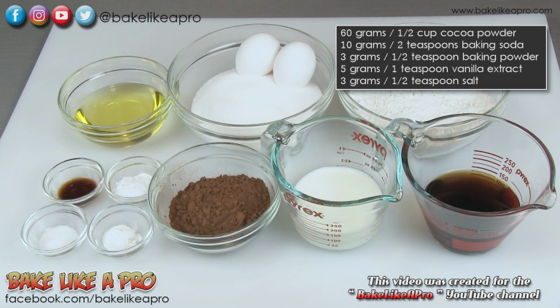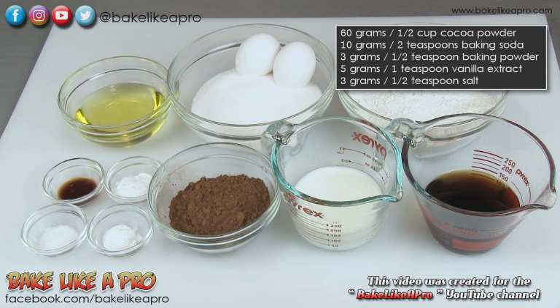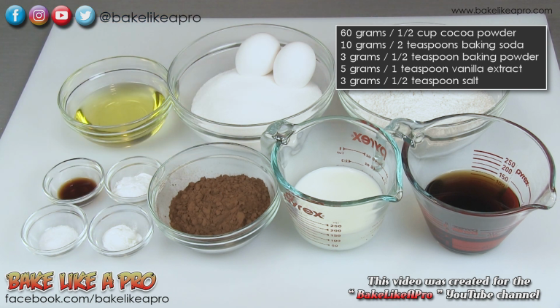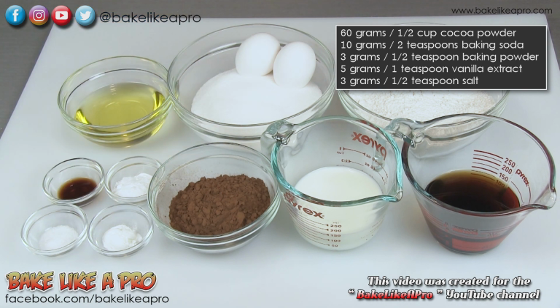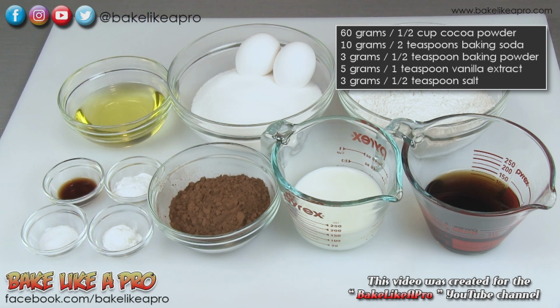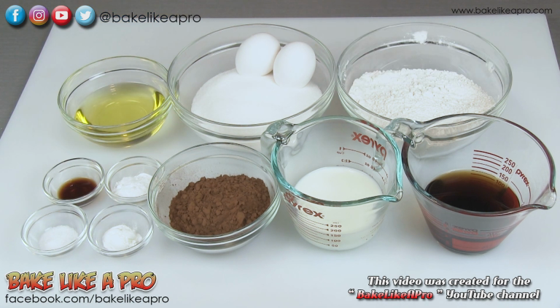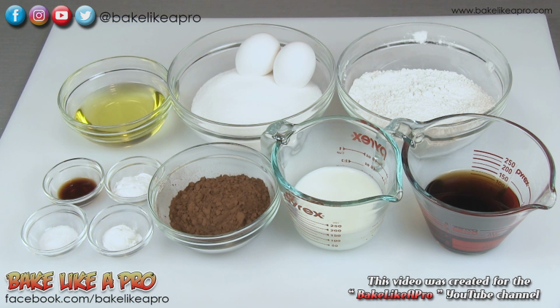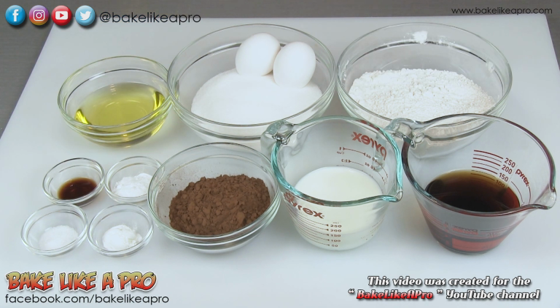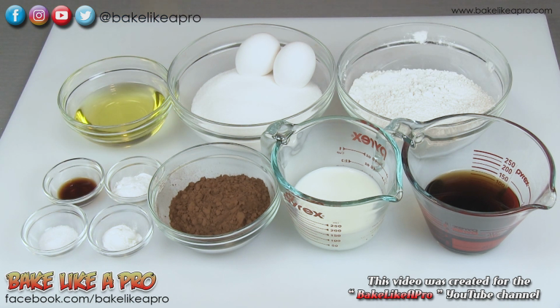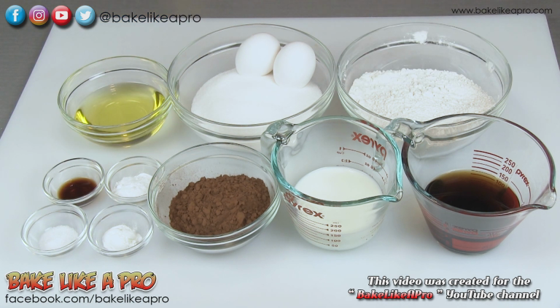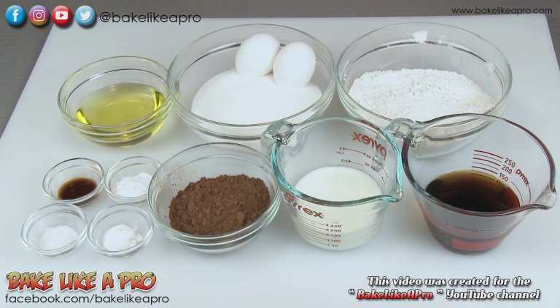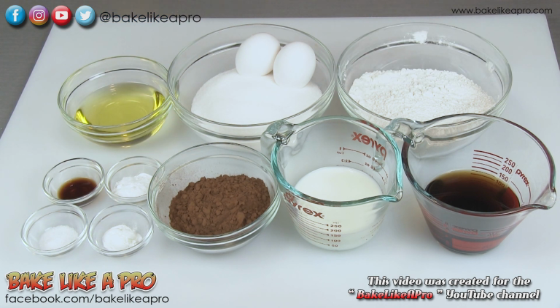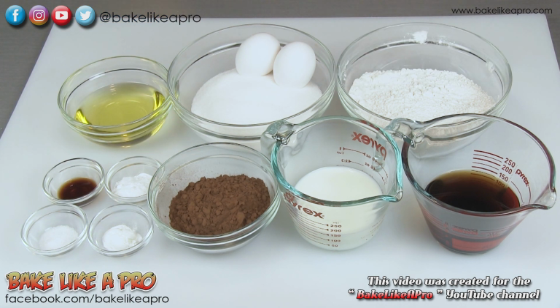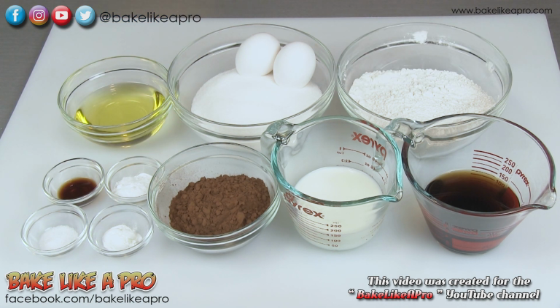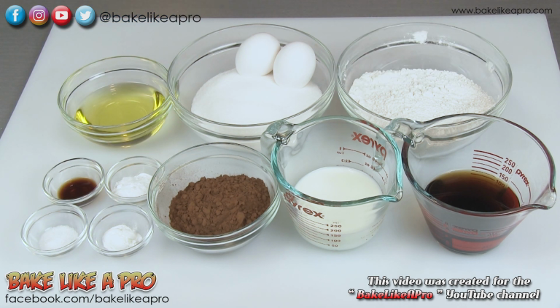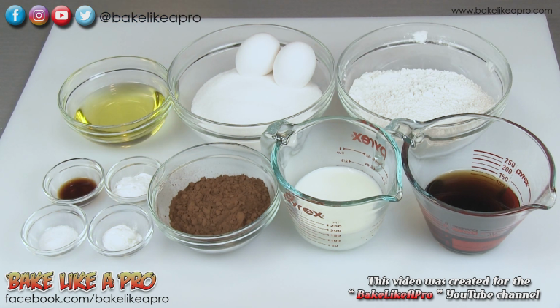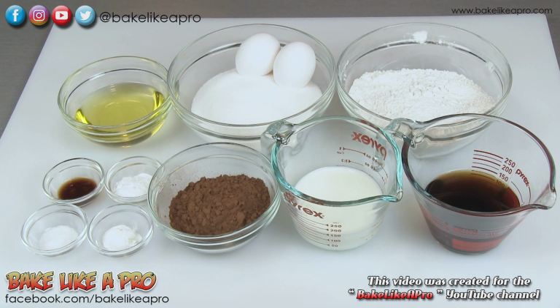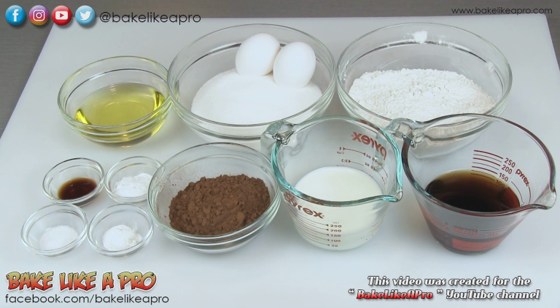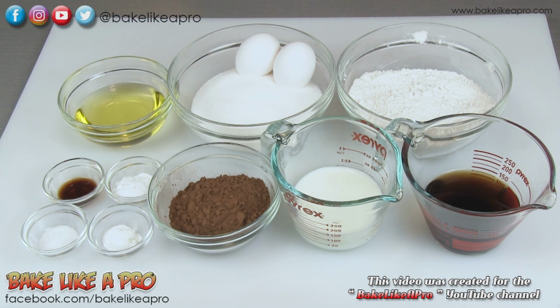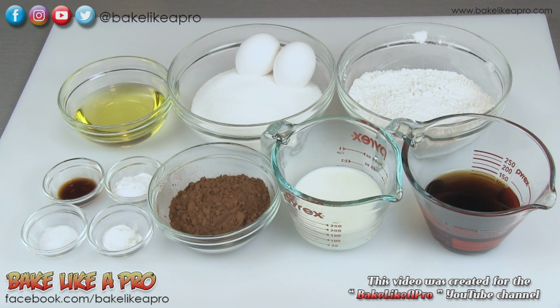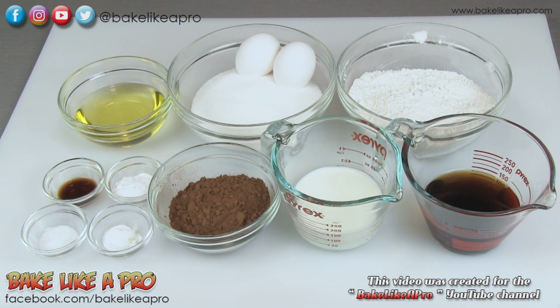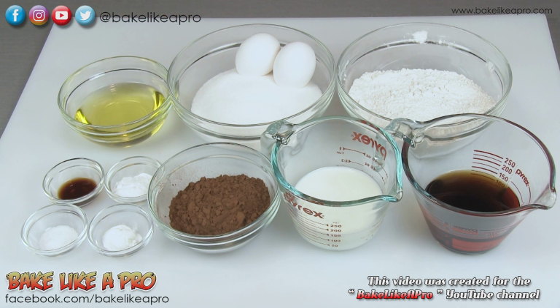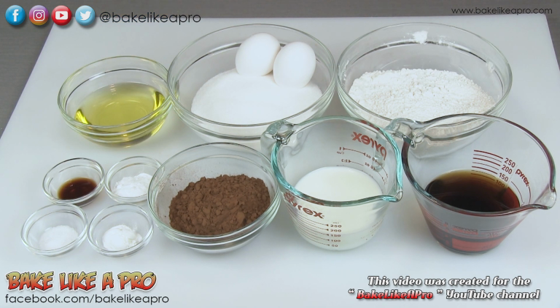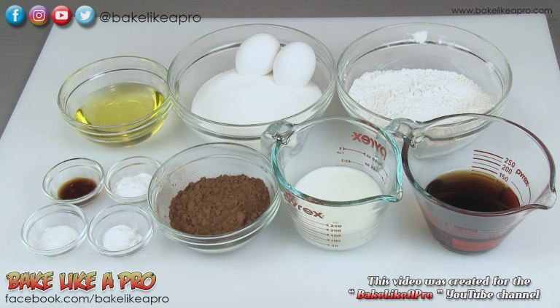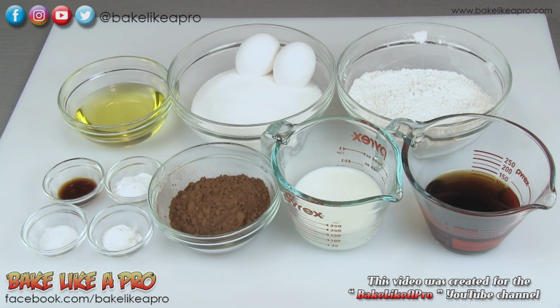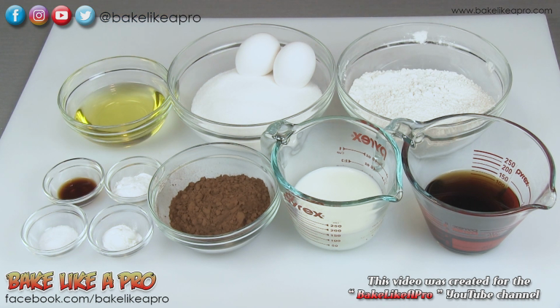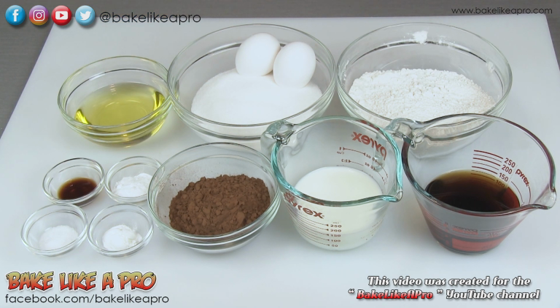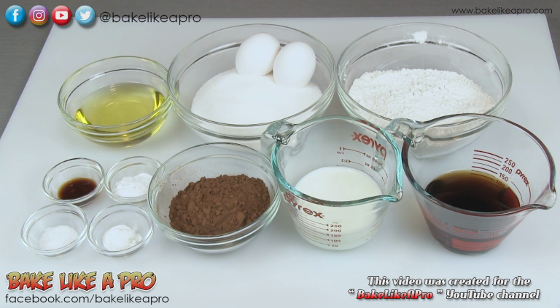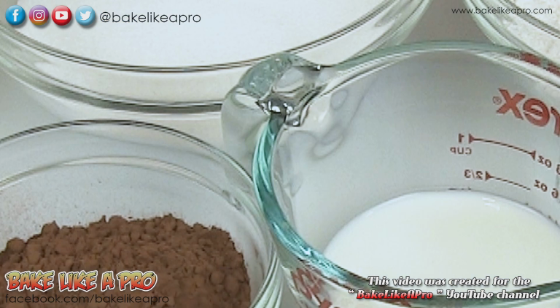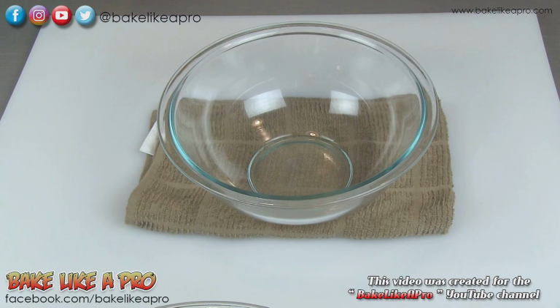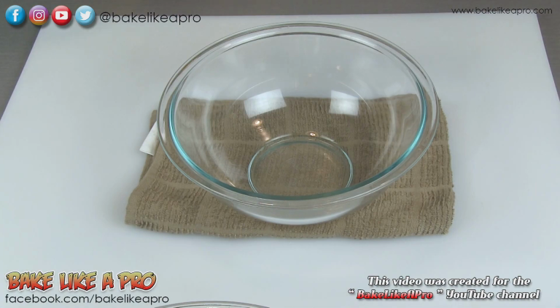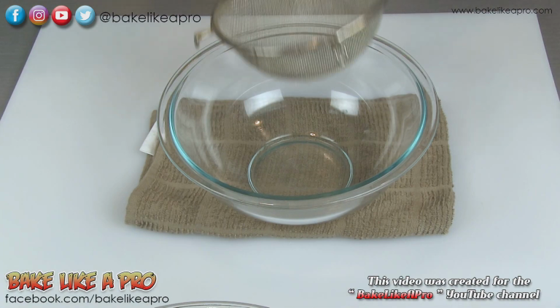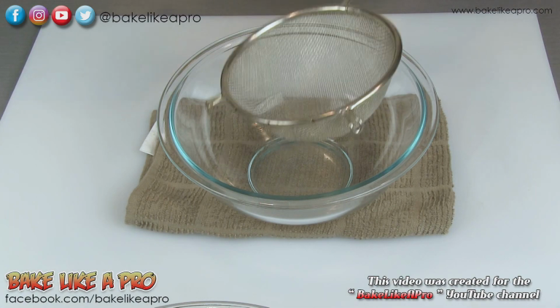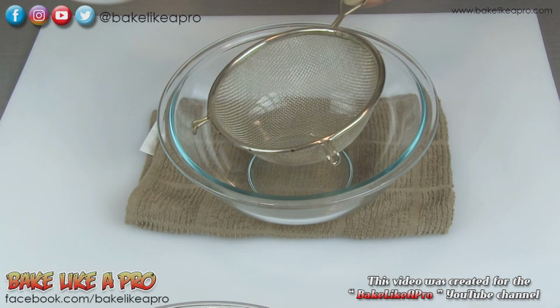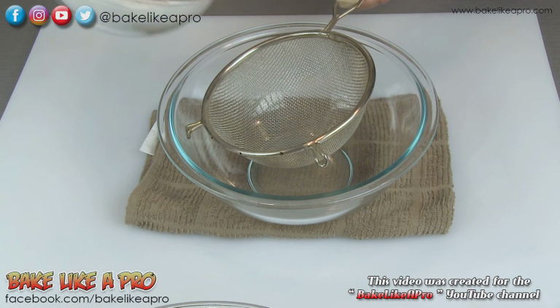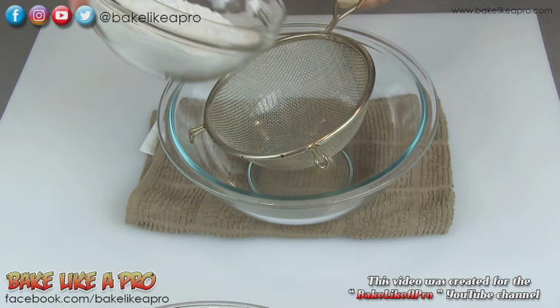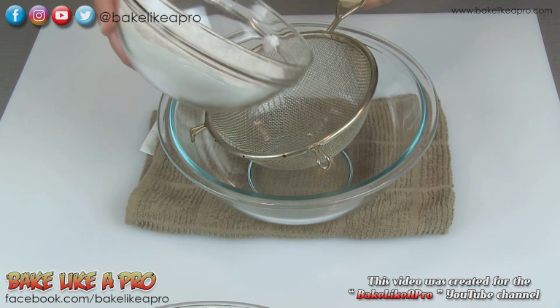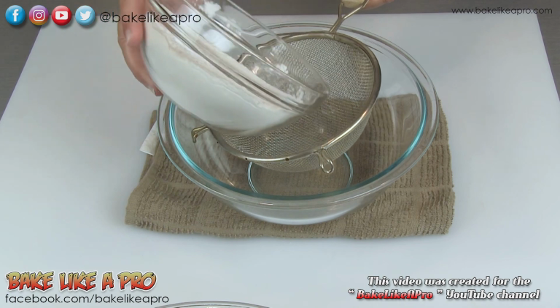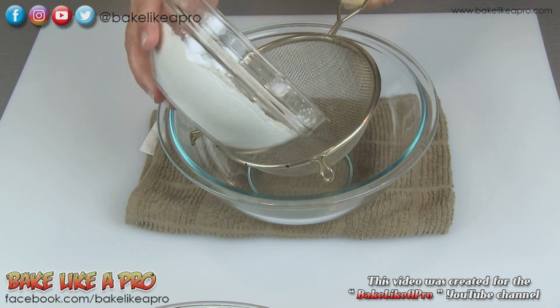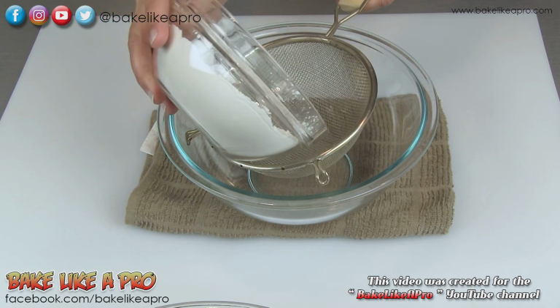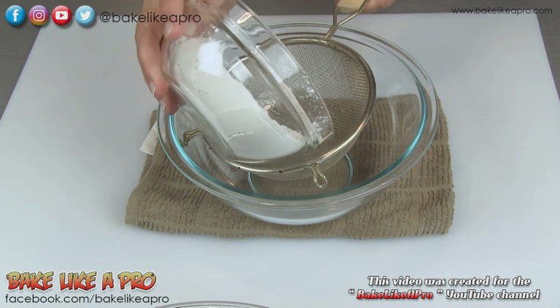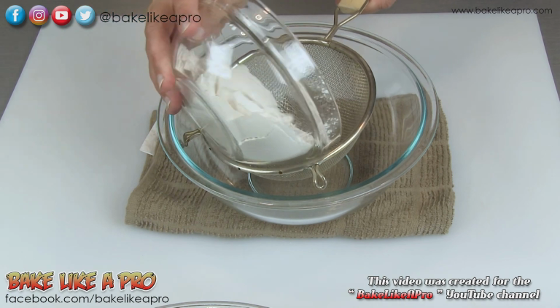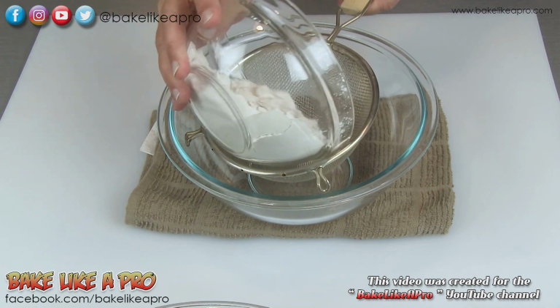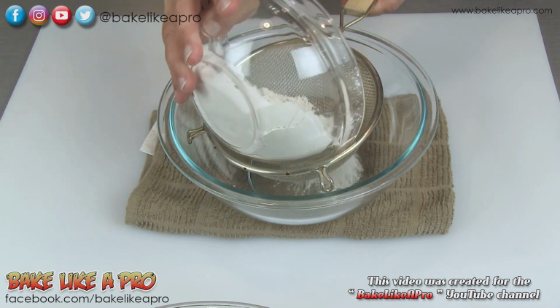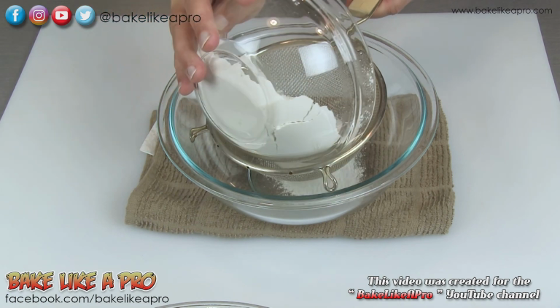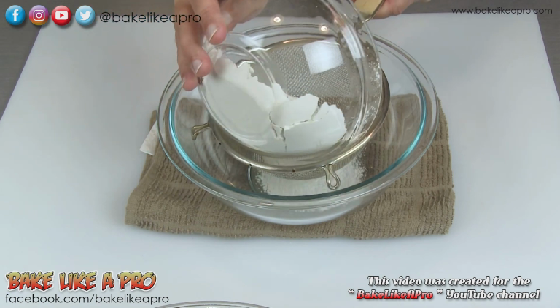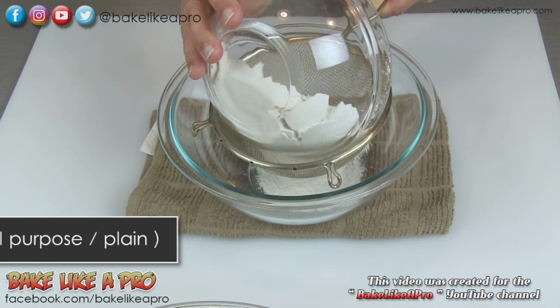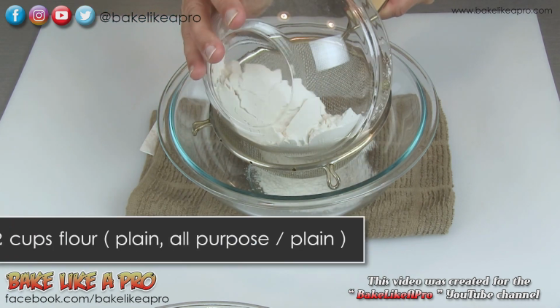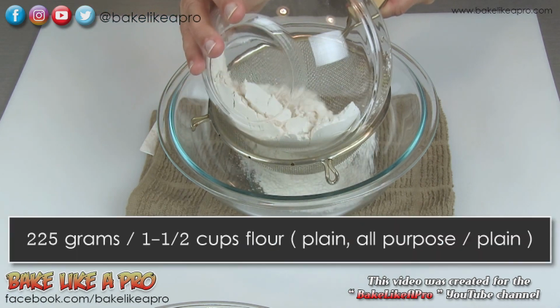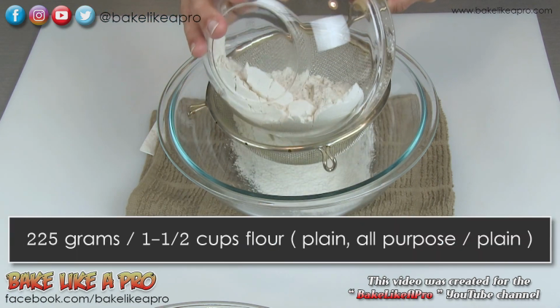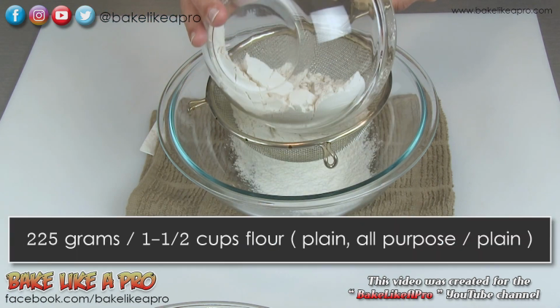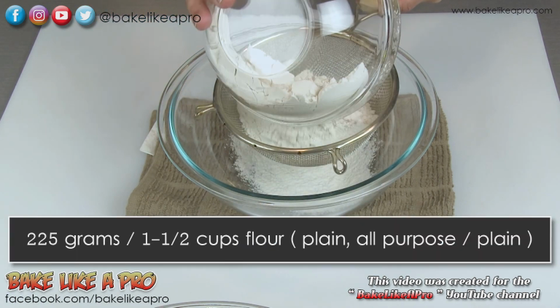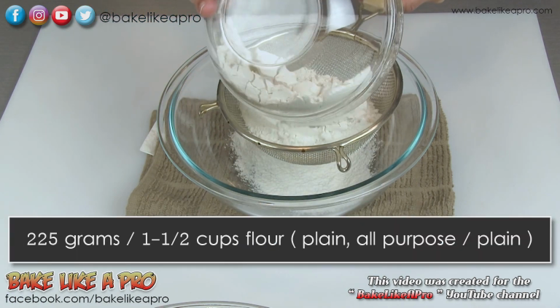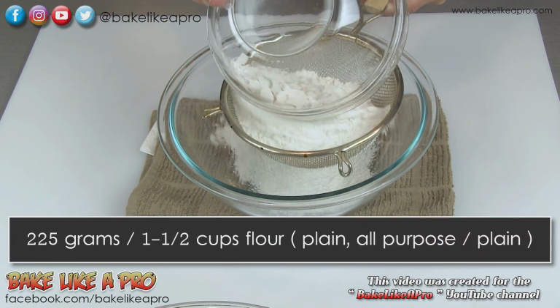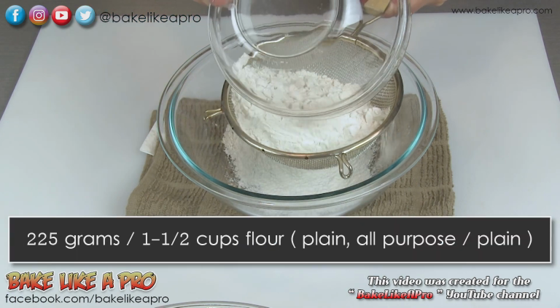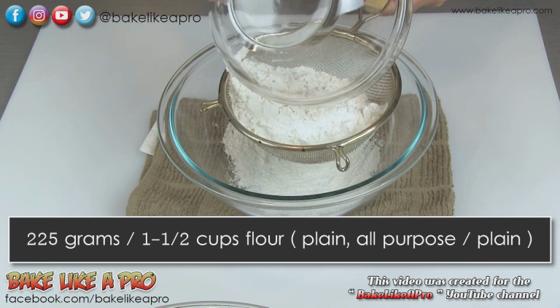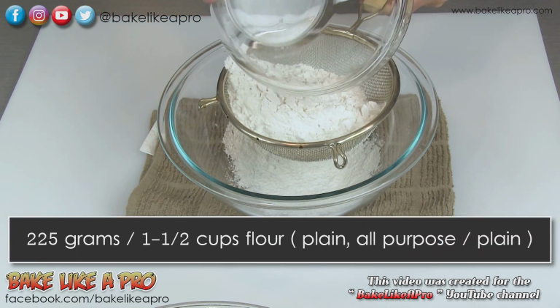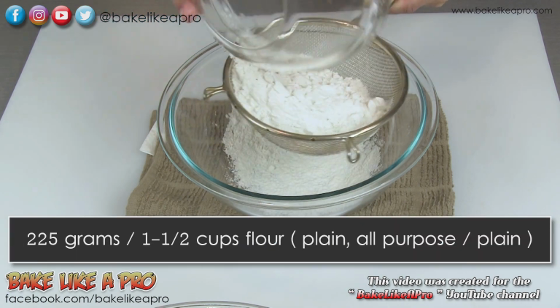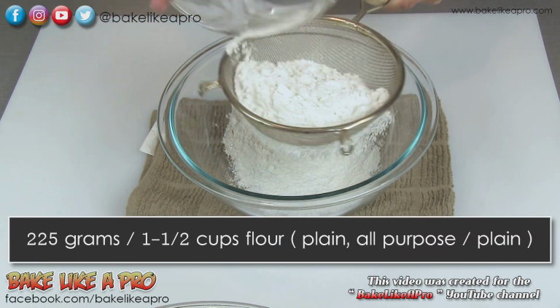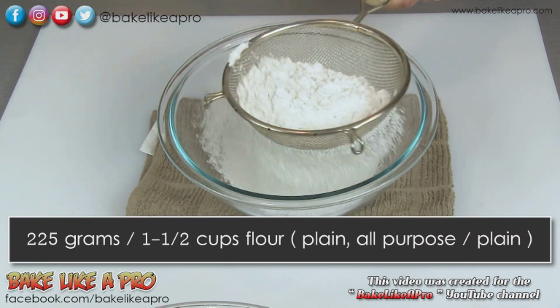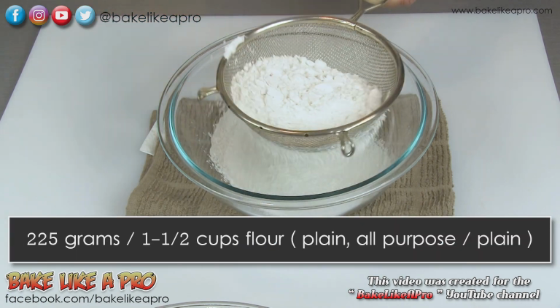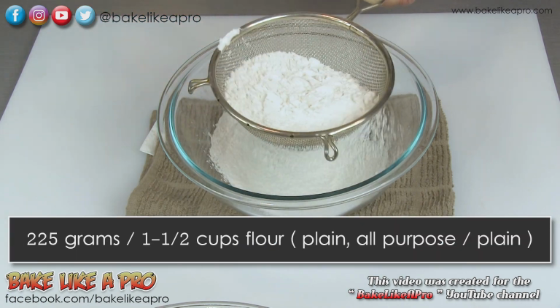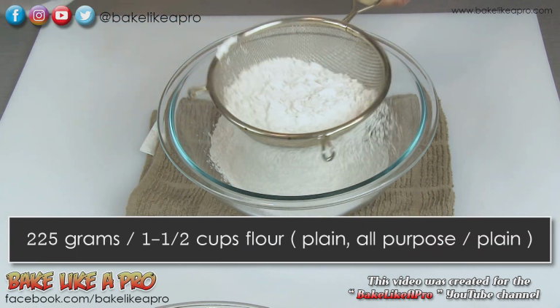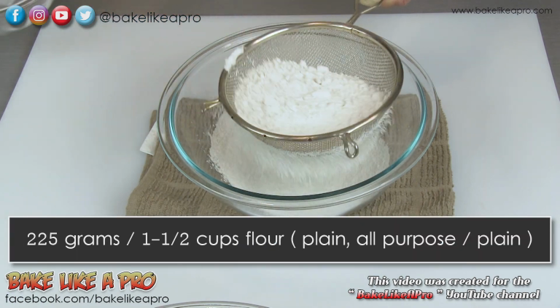So those are the ingredients, so let's get started. For our first step, I'm going to sift all of my dry ingredients together.